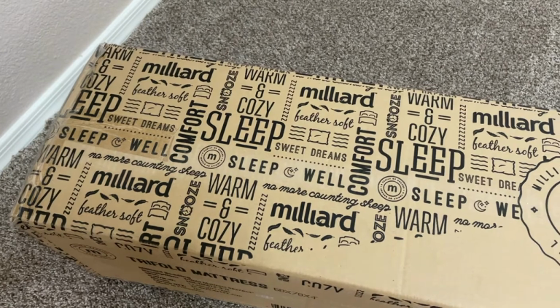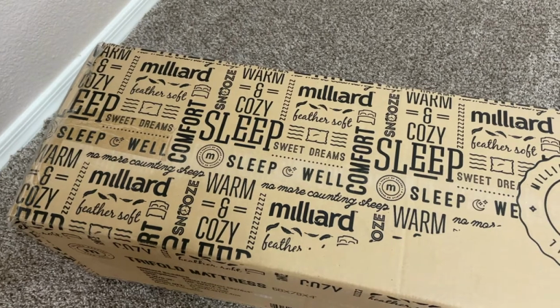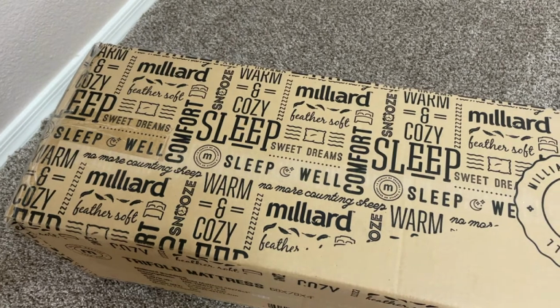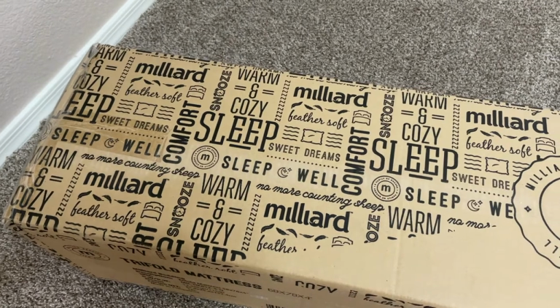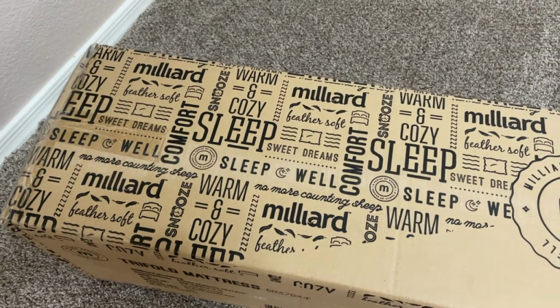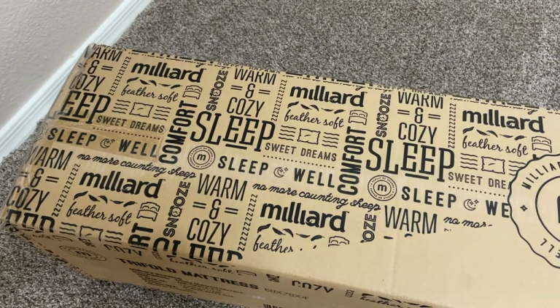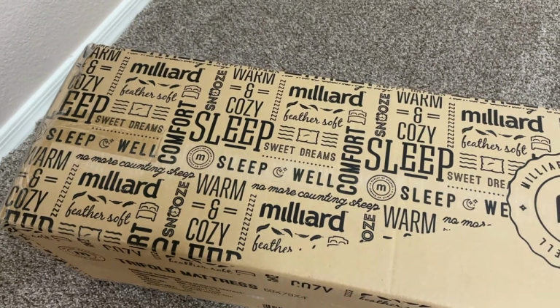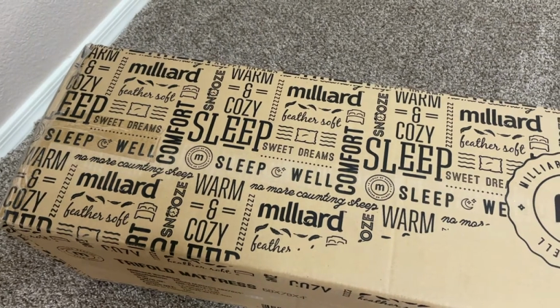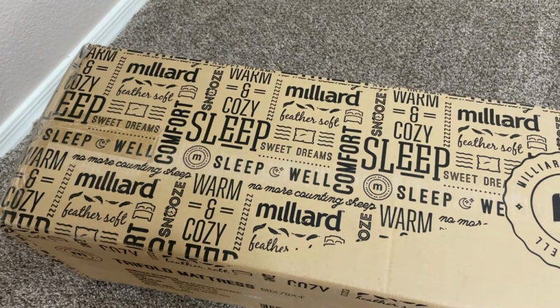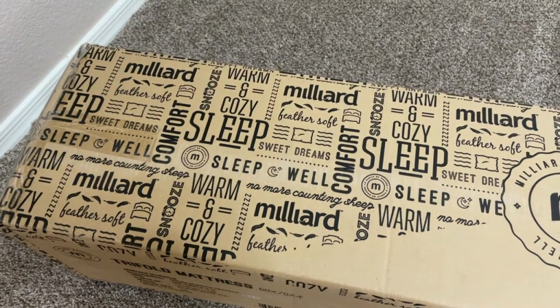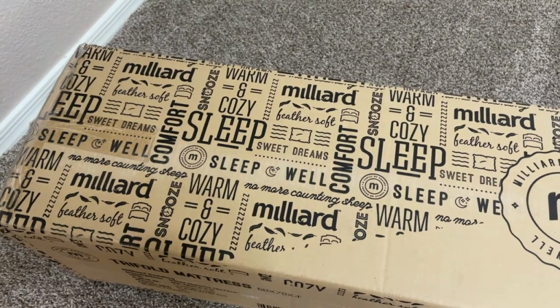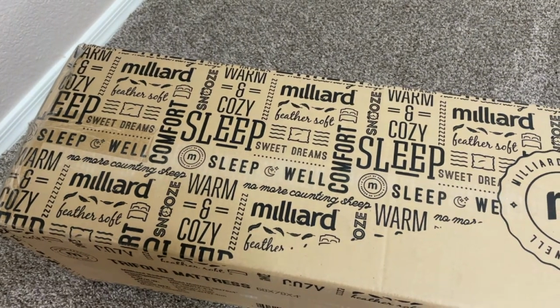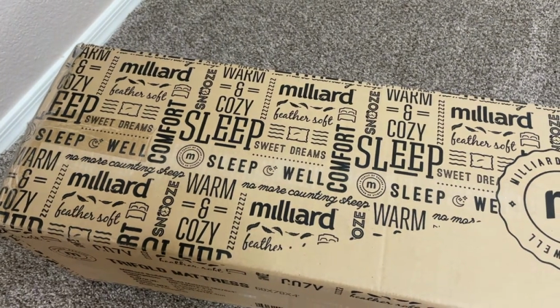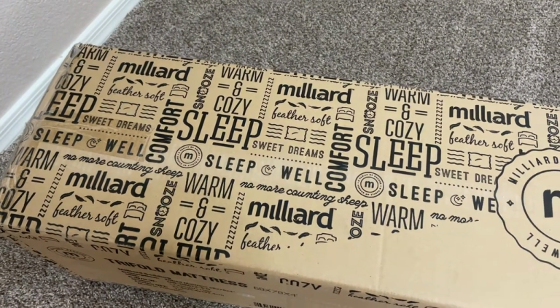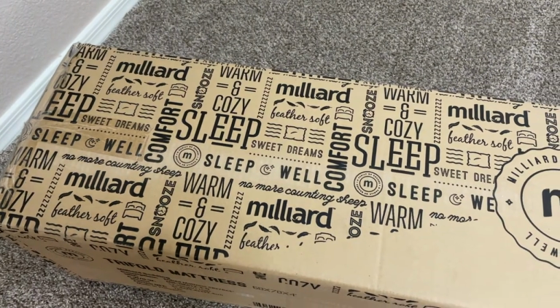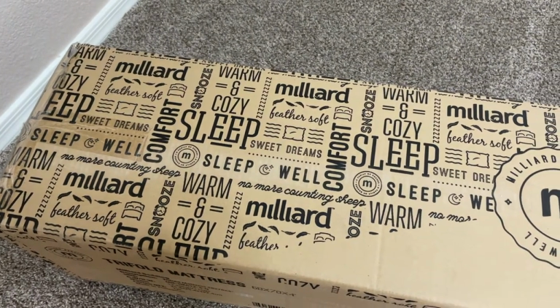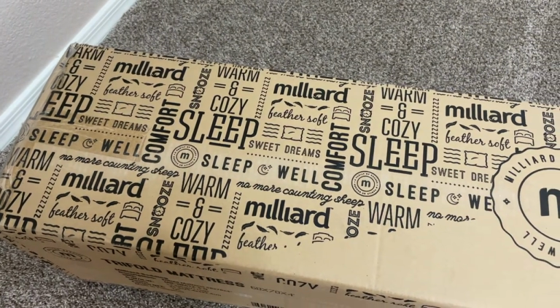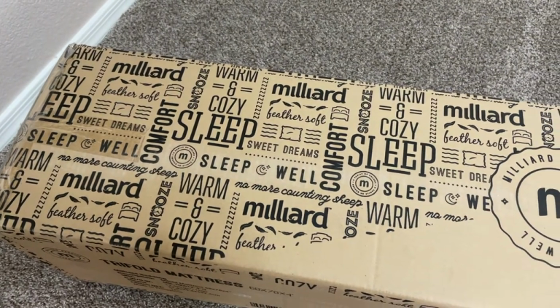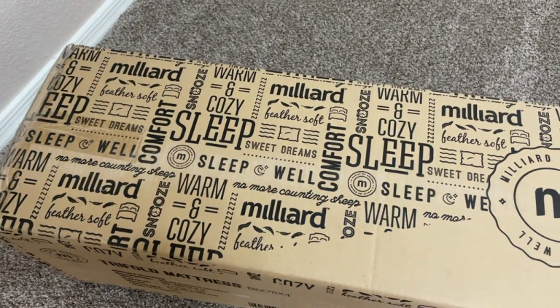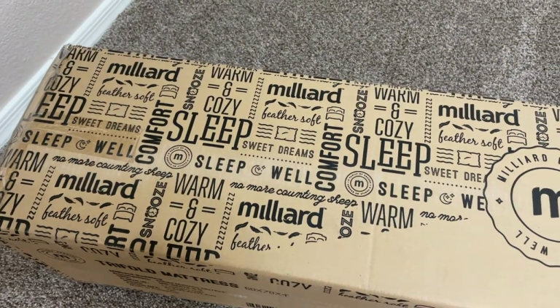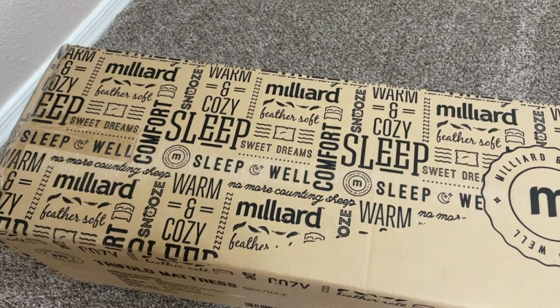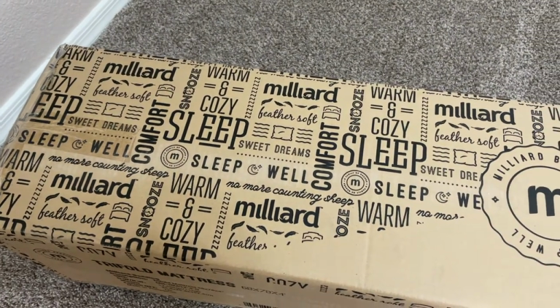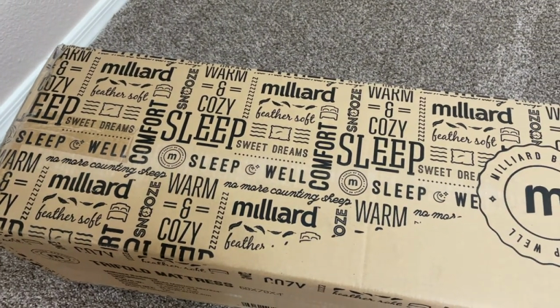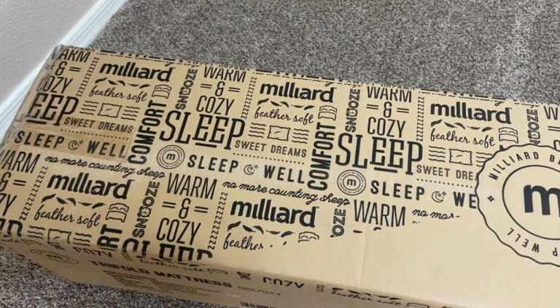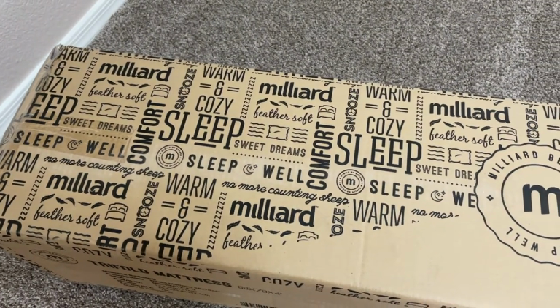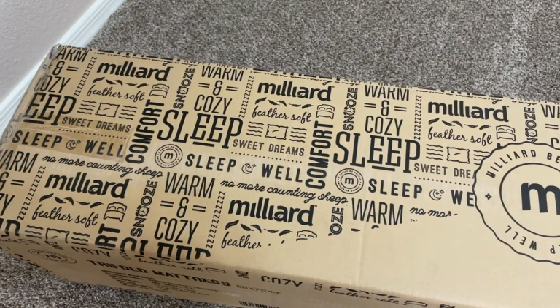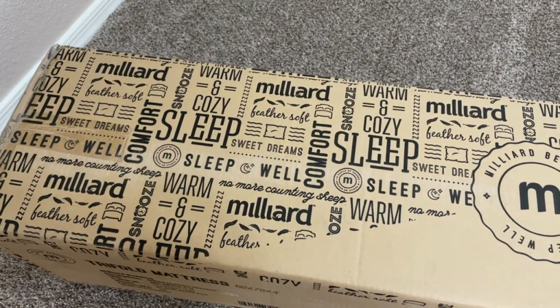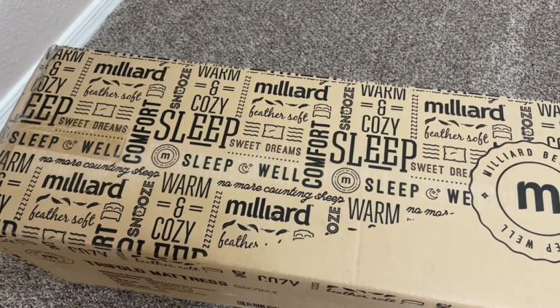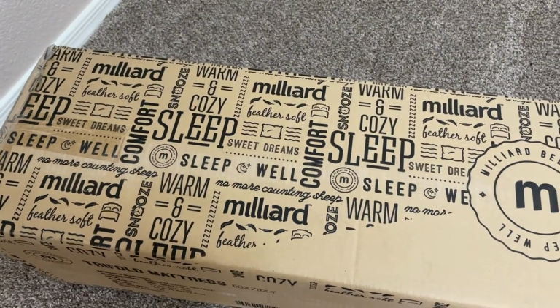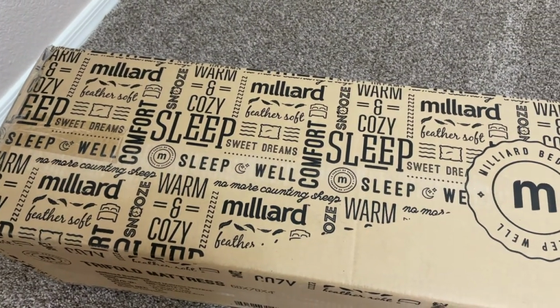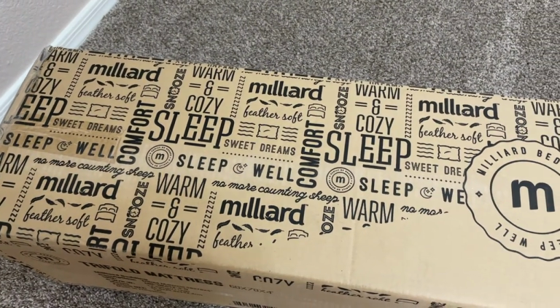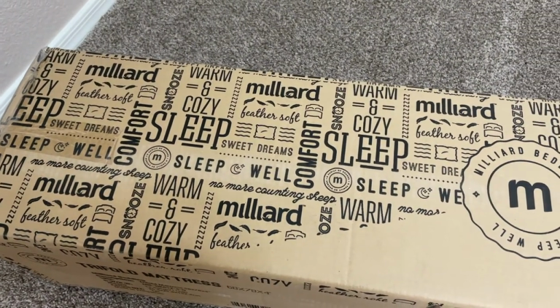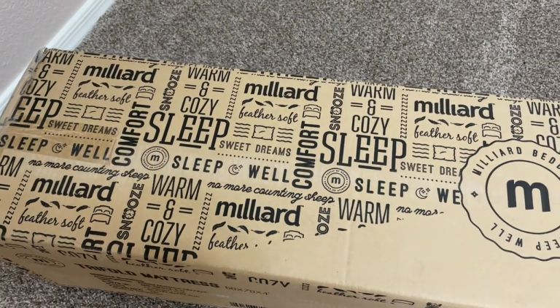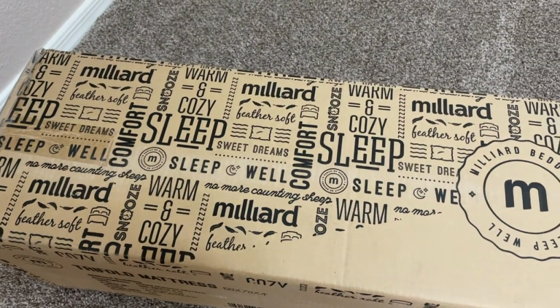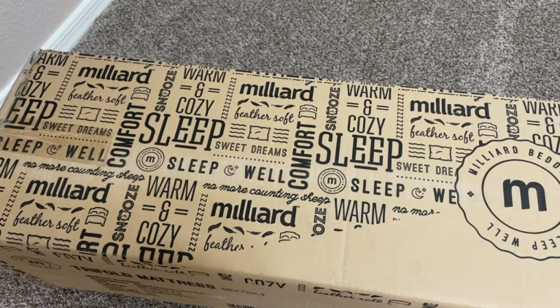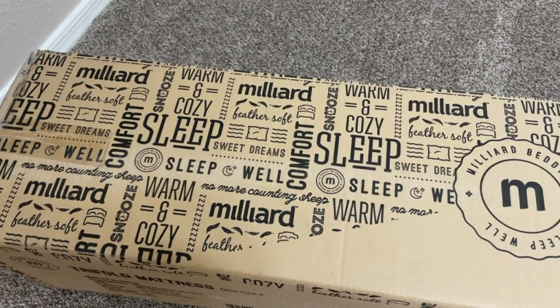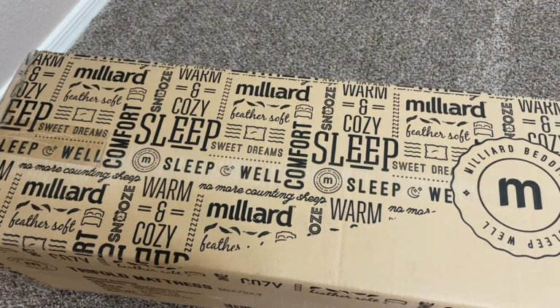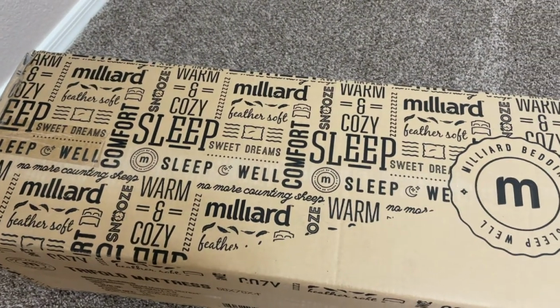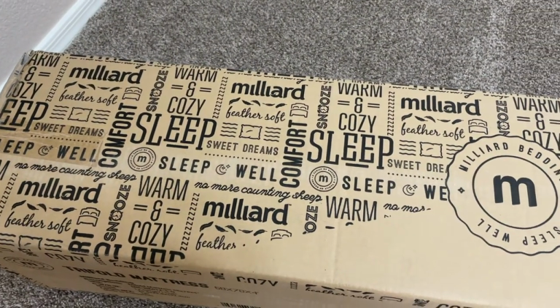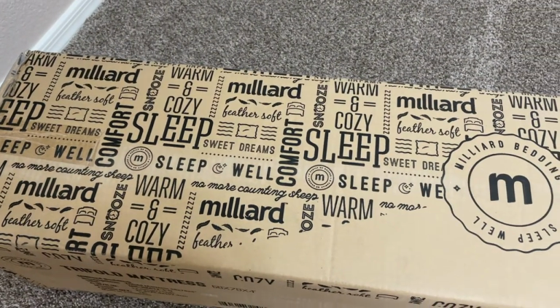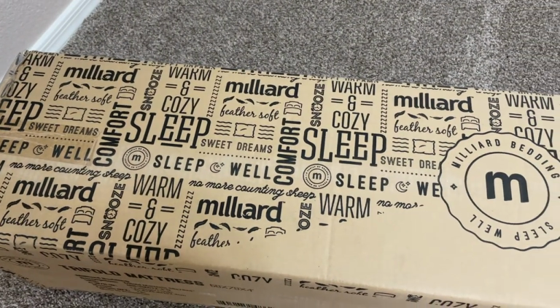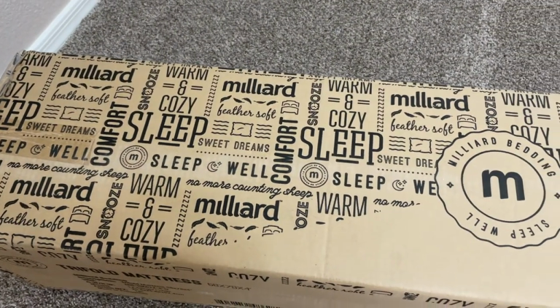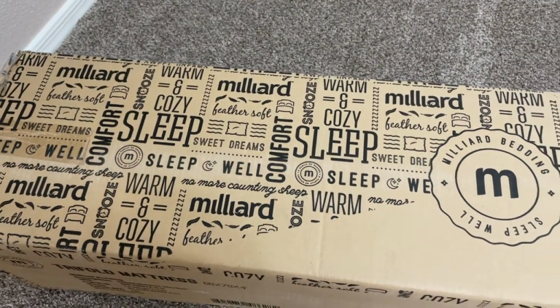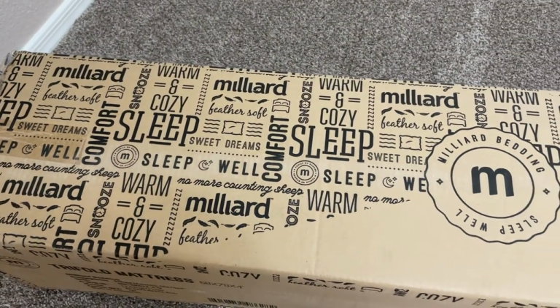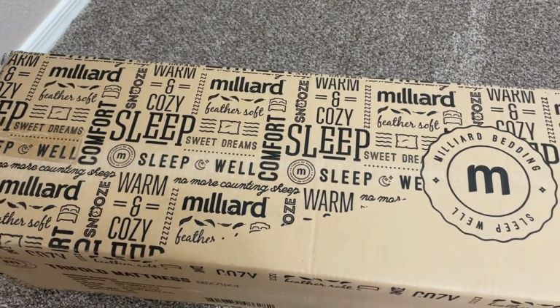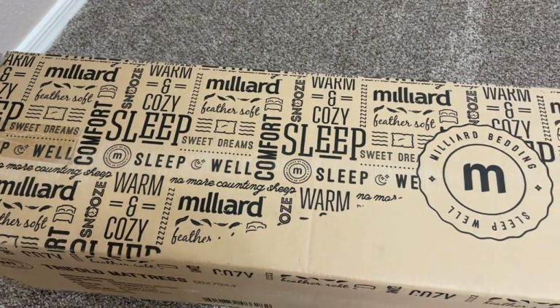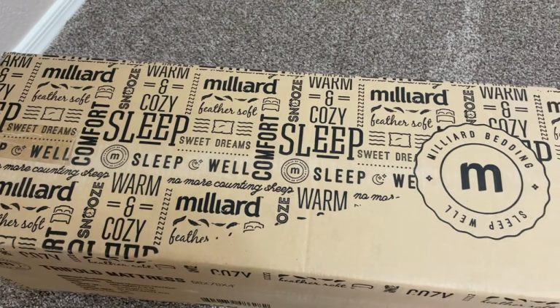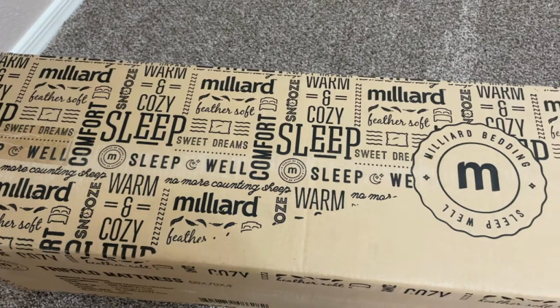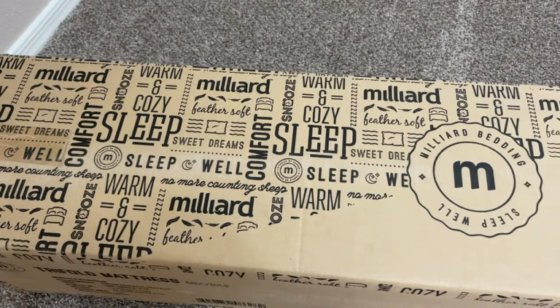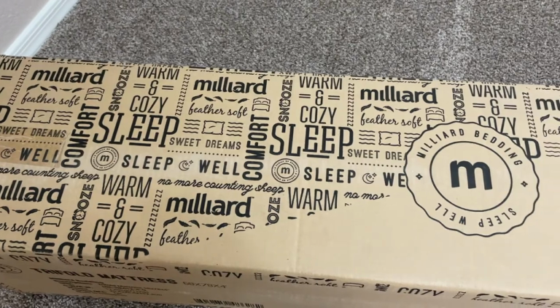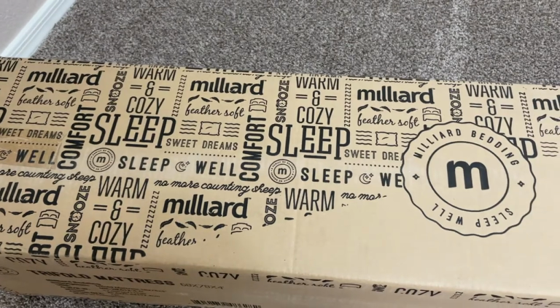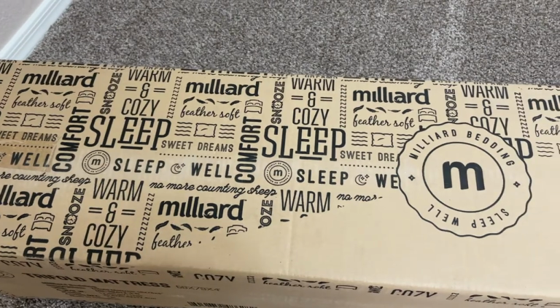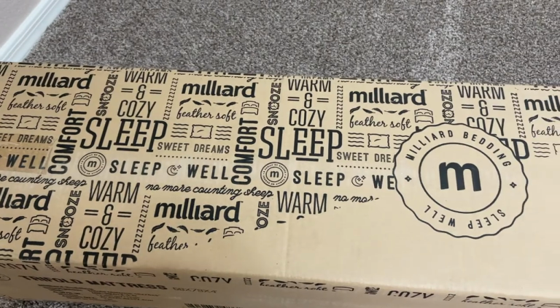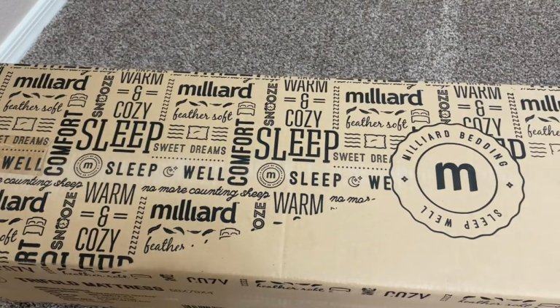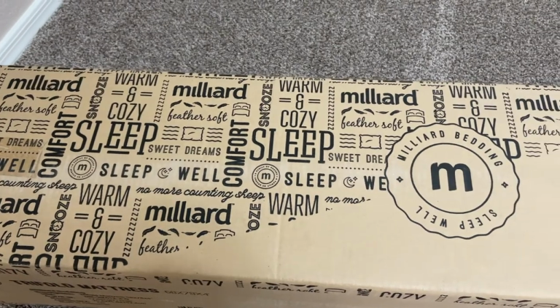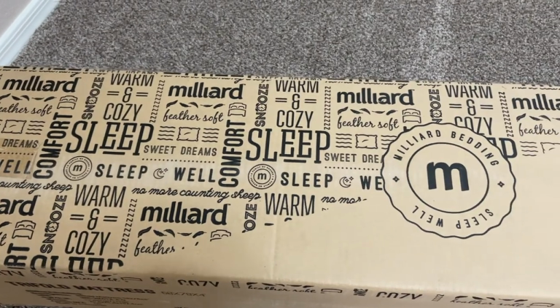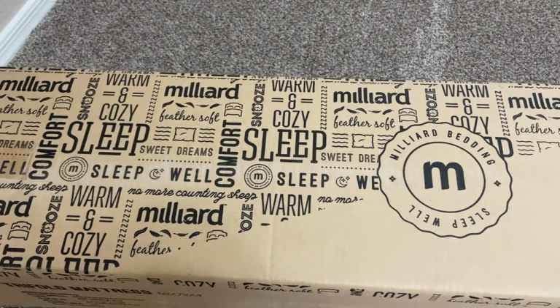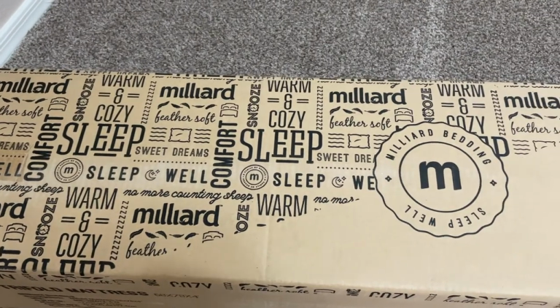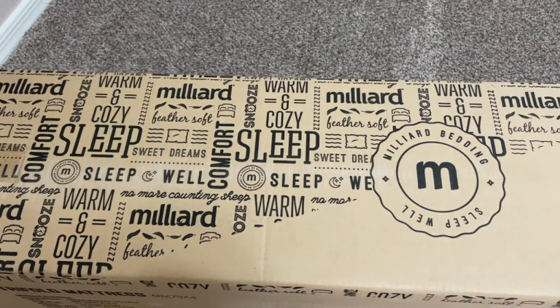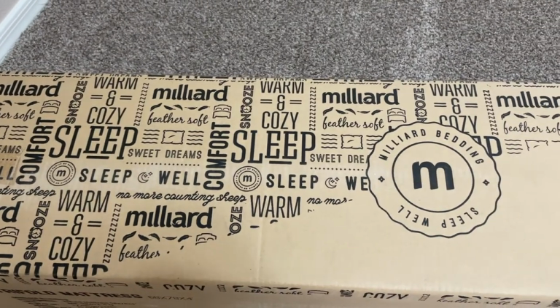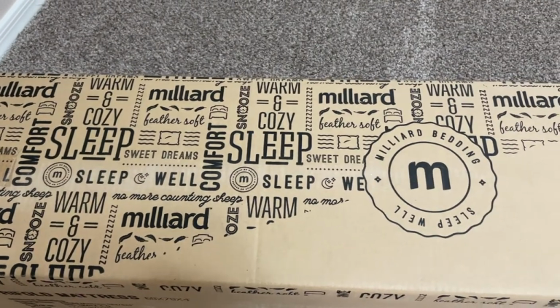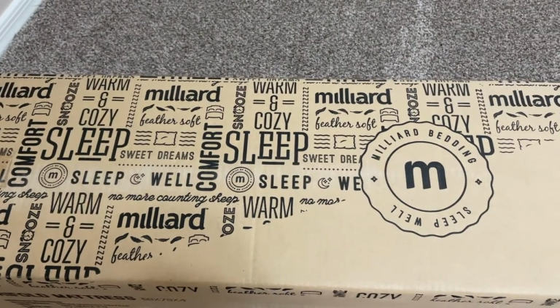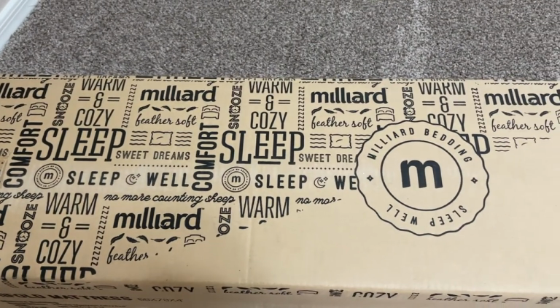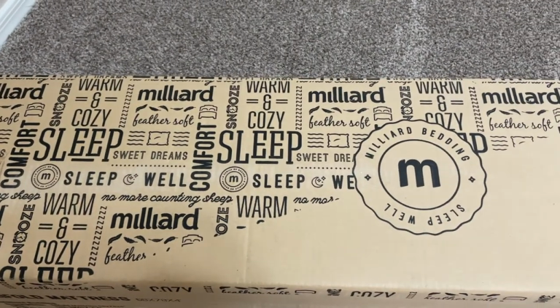This mattress comes in many different sizes, giving you the flexibility to choose a mattress based on your specific needs.